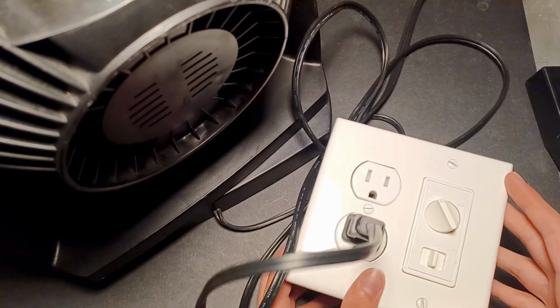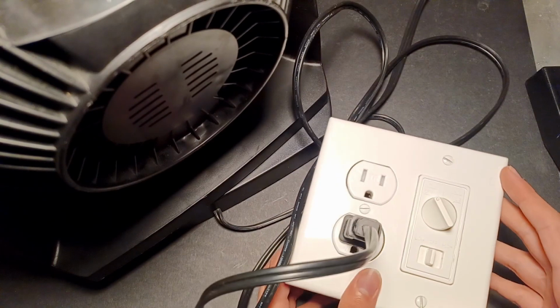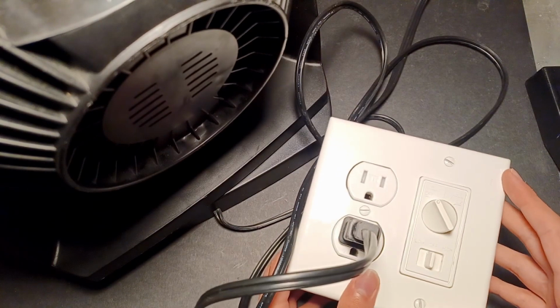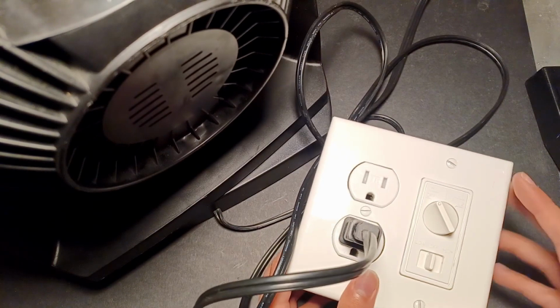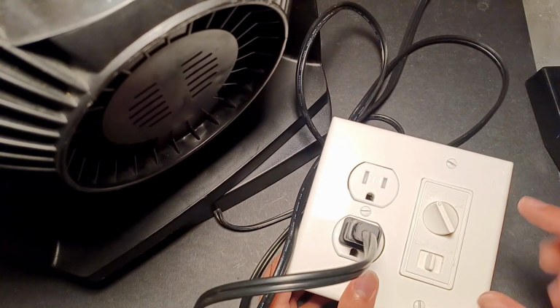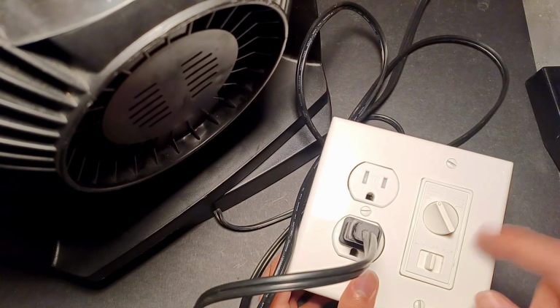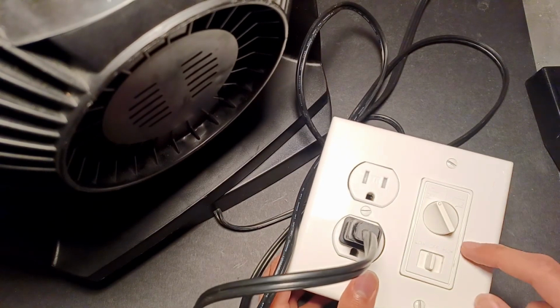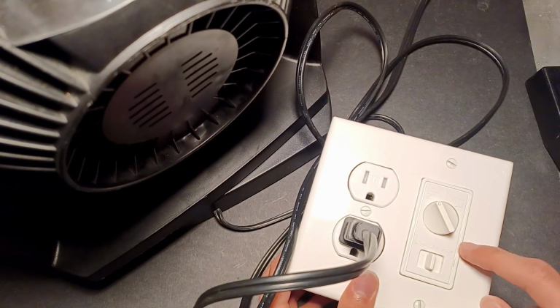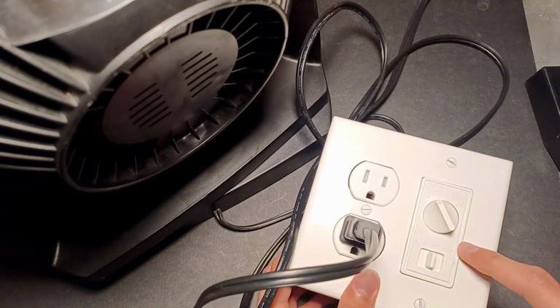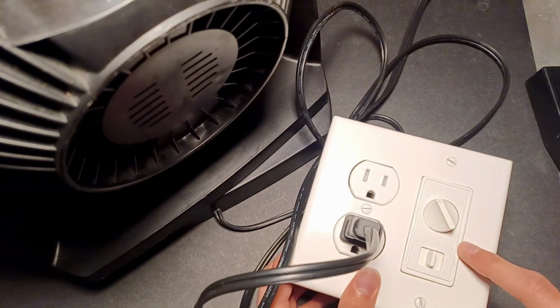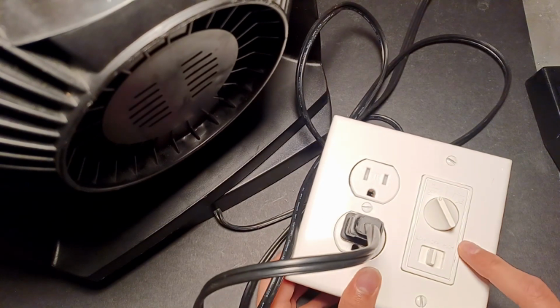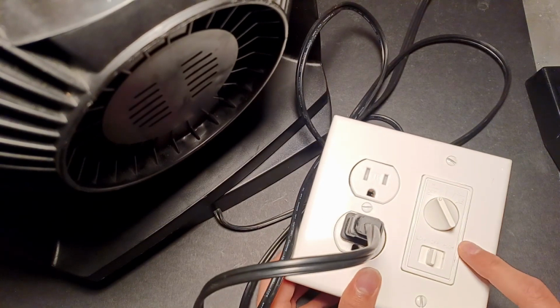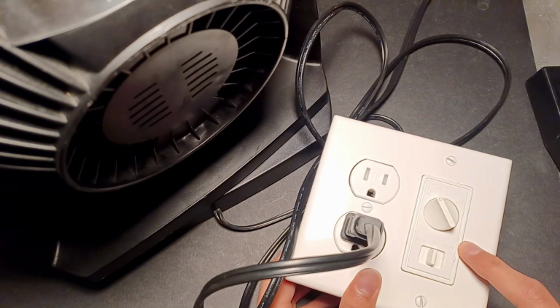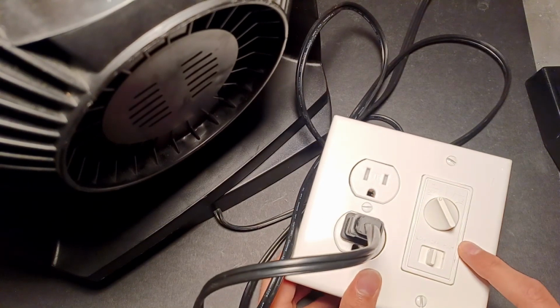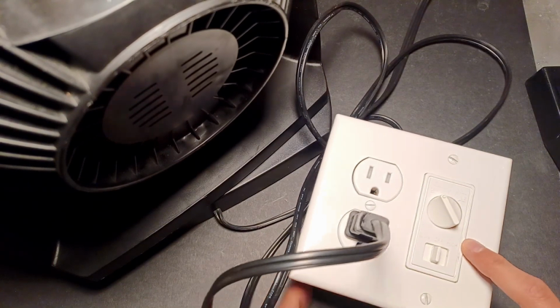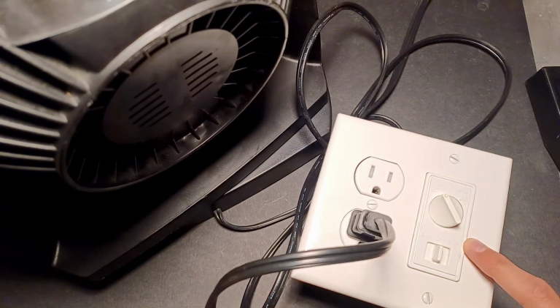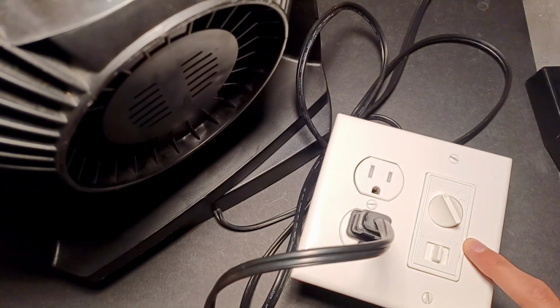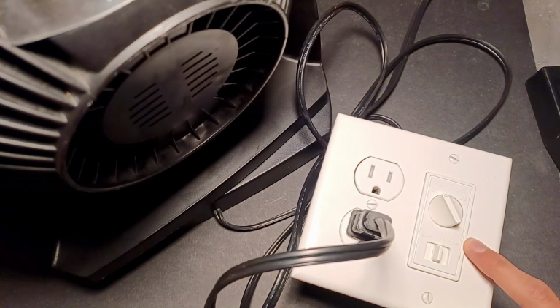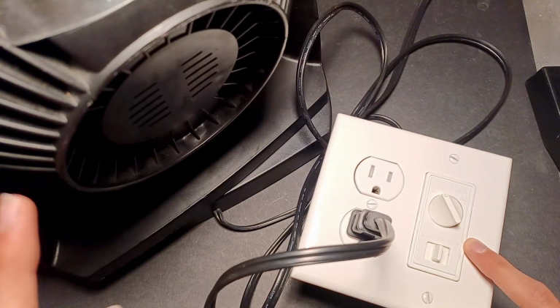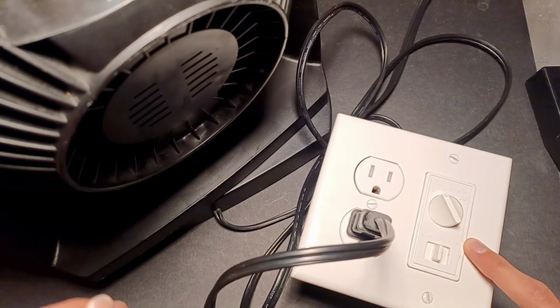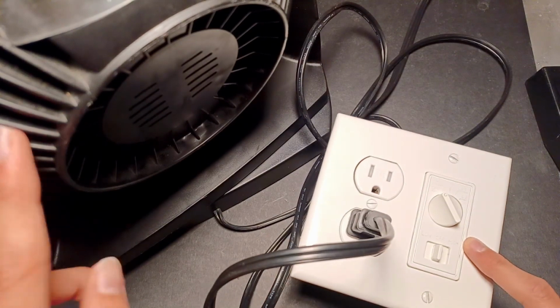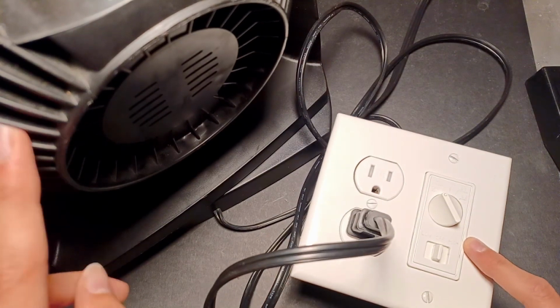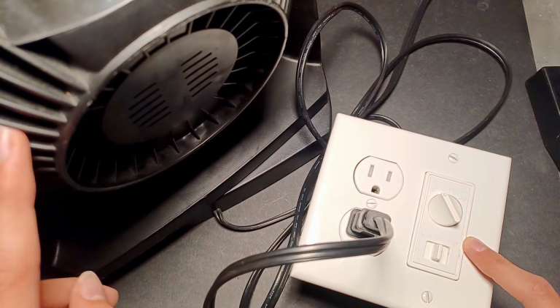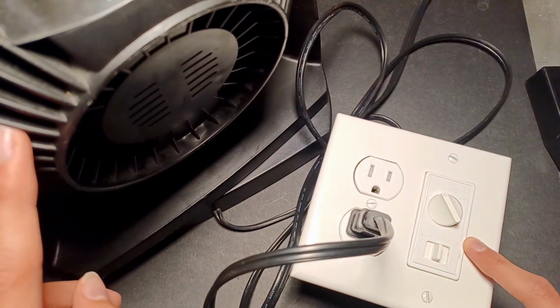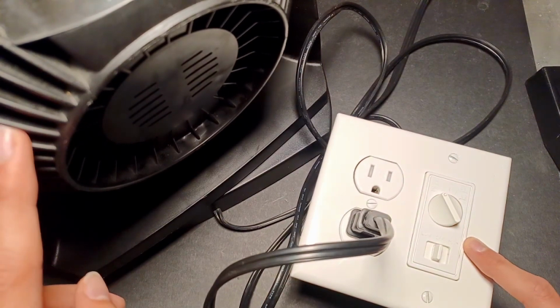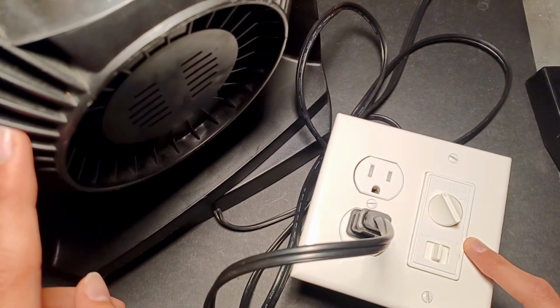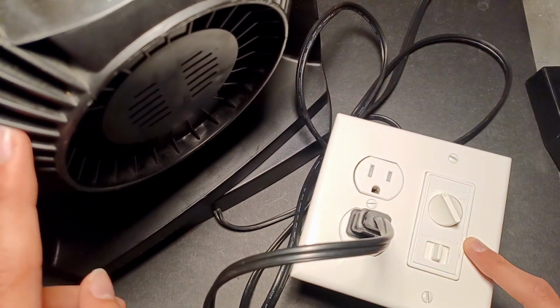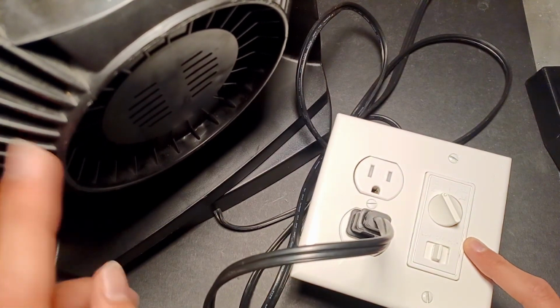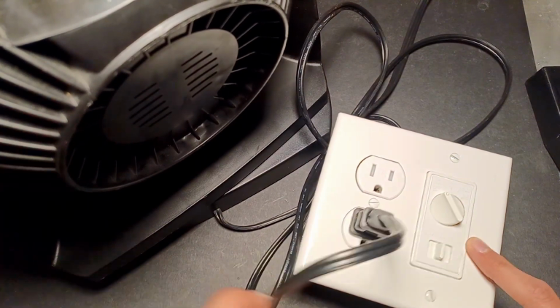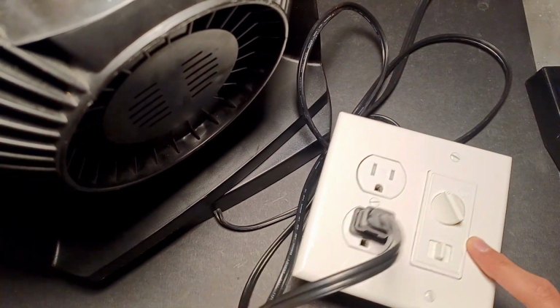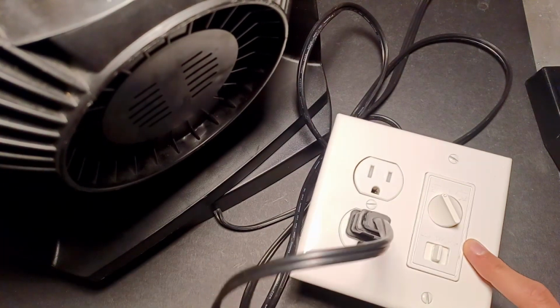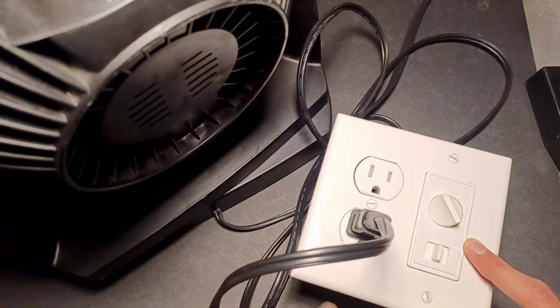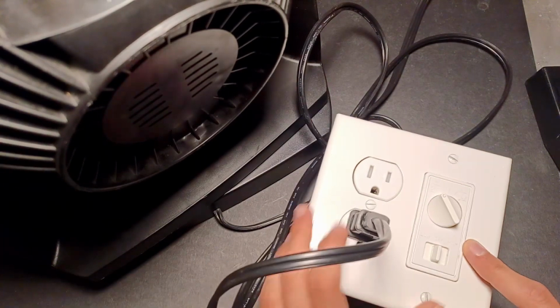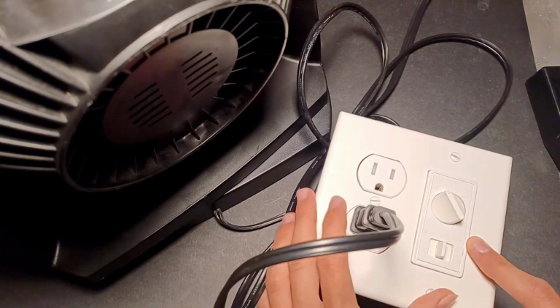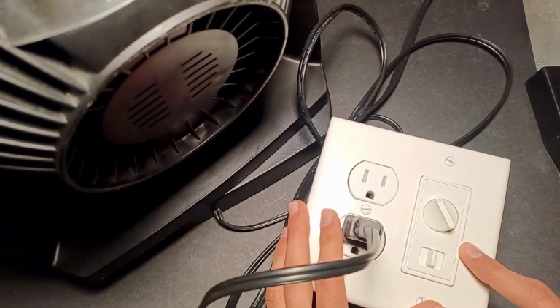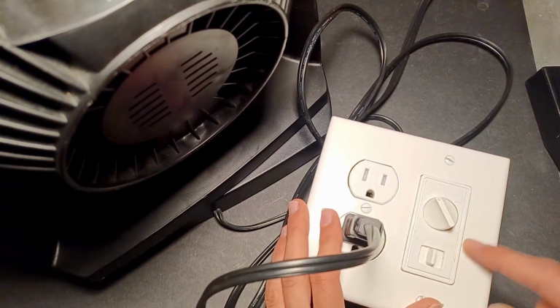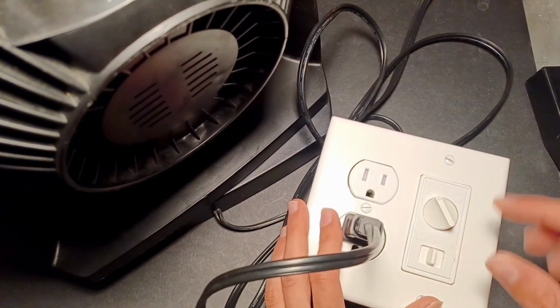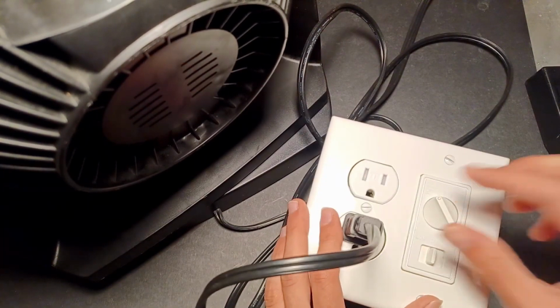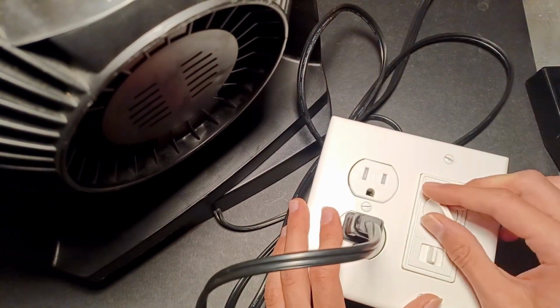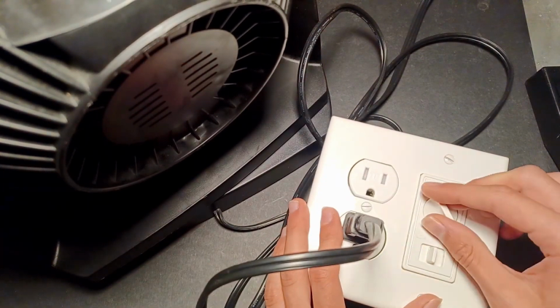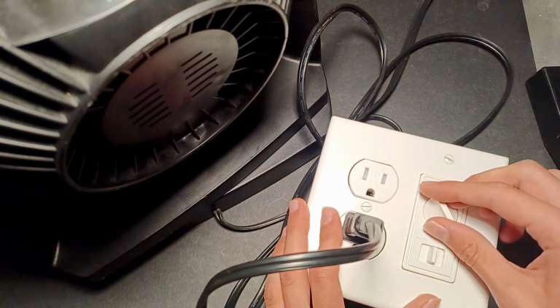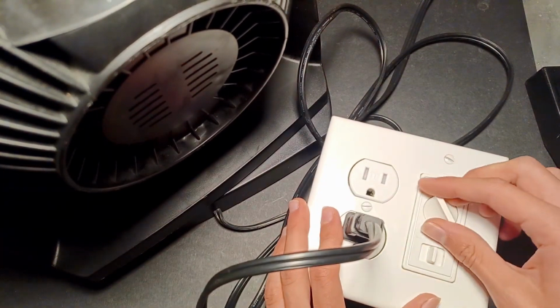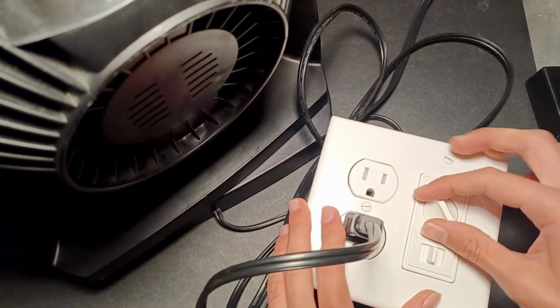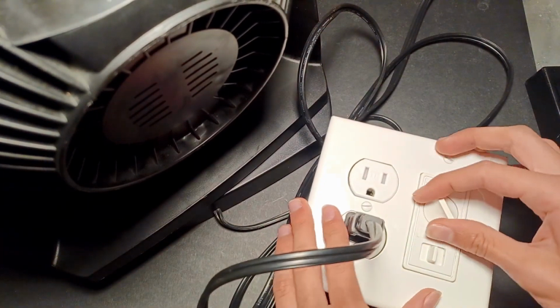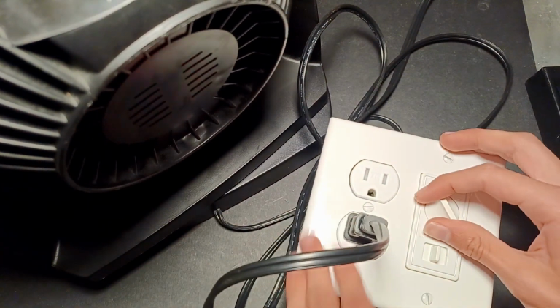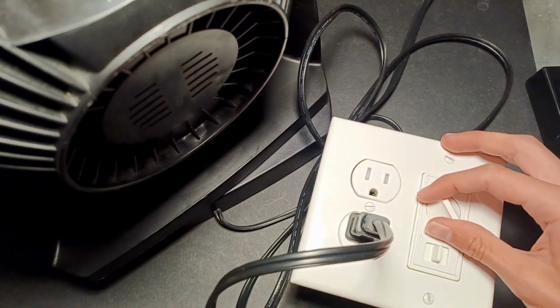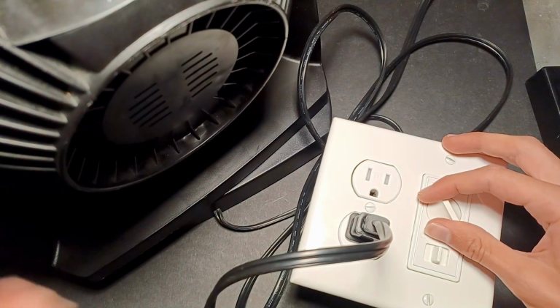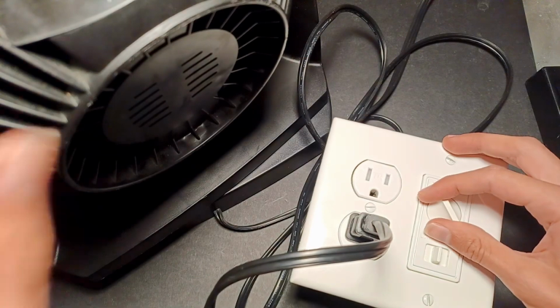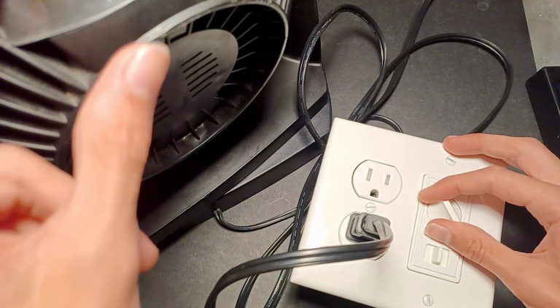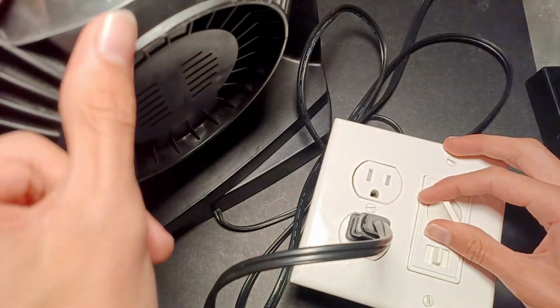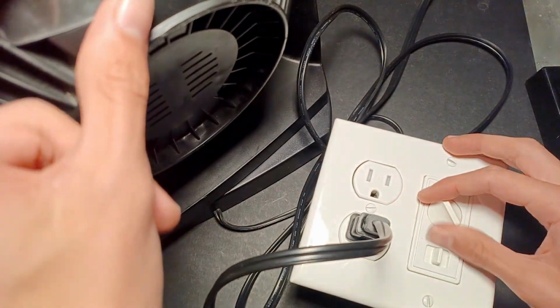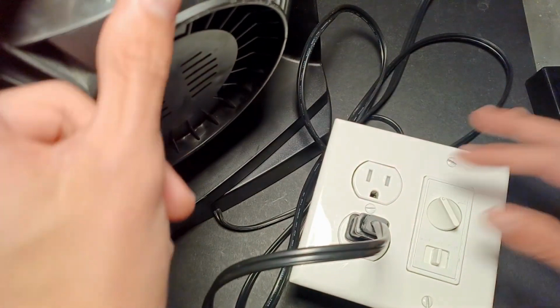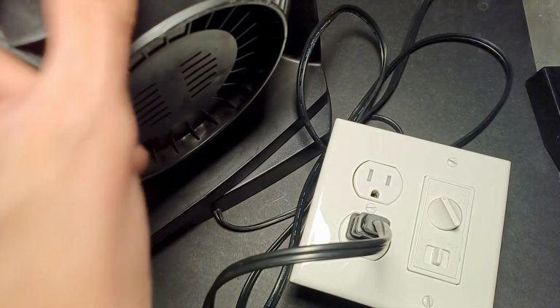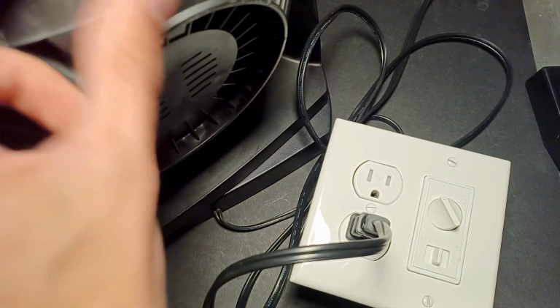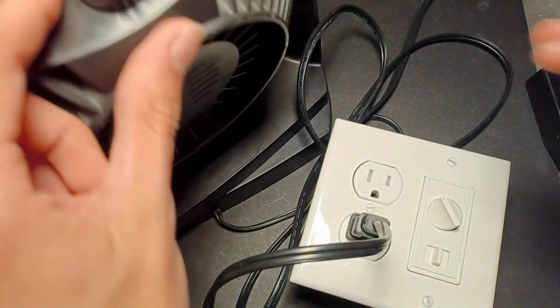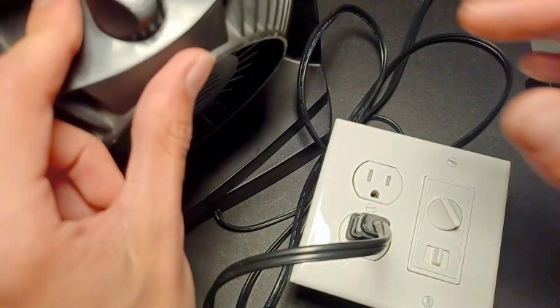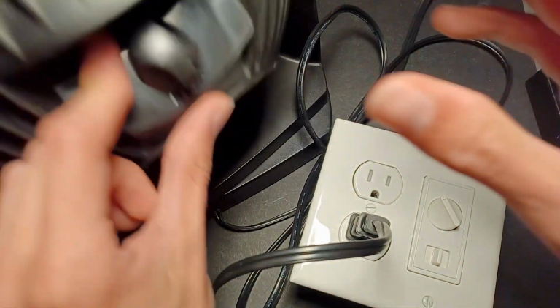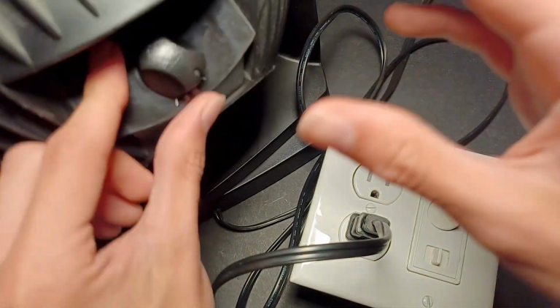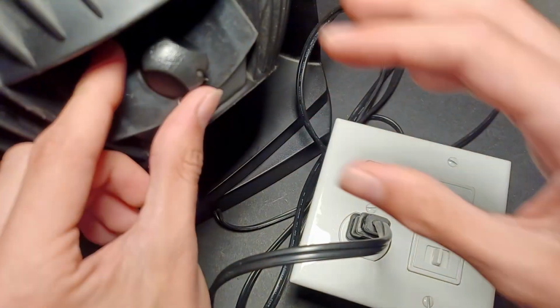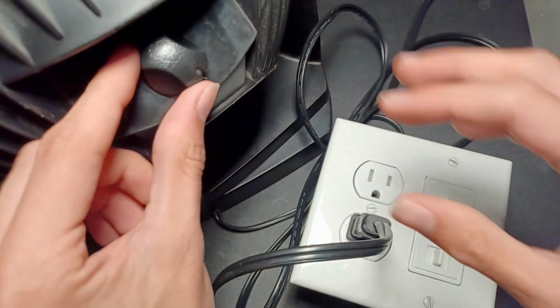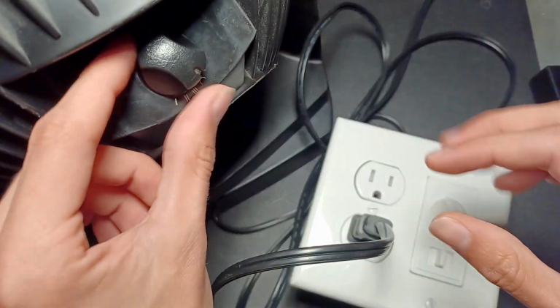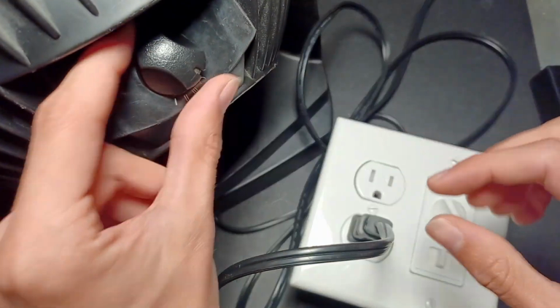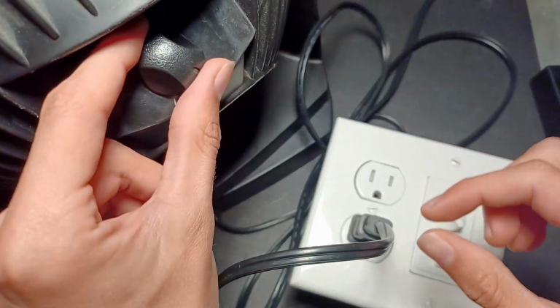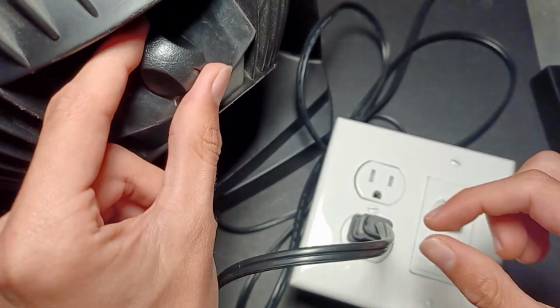I tried to build a device that can control the speed of plug-in fans using an old ceiling fan speed controller, and it didn't go as planned. Watch this.